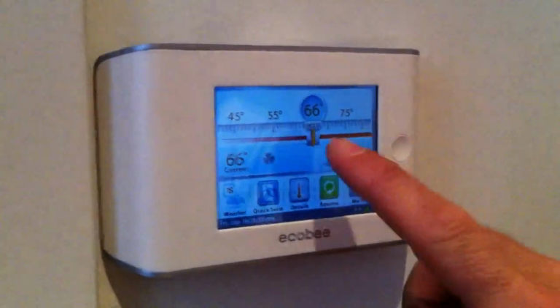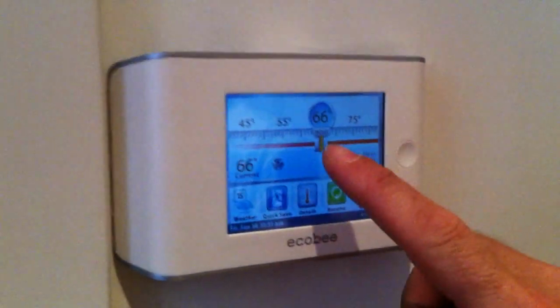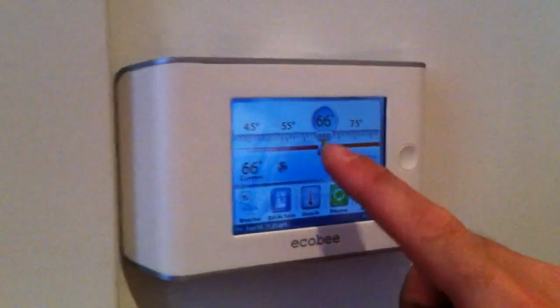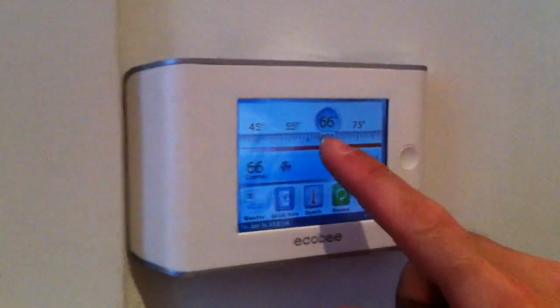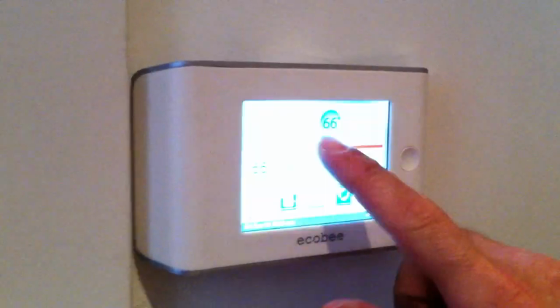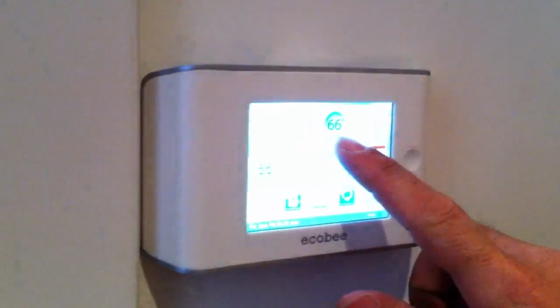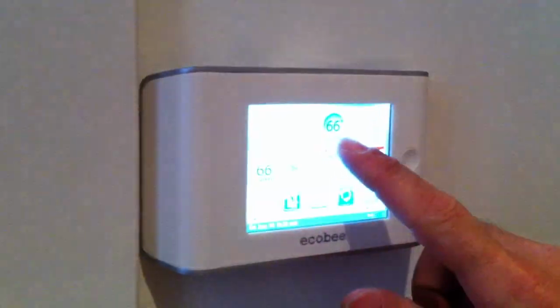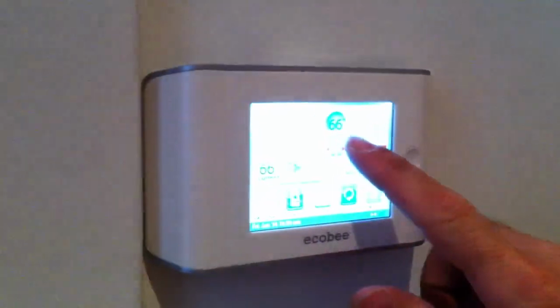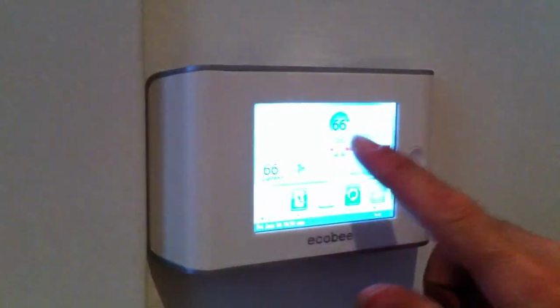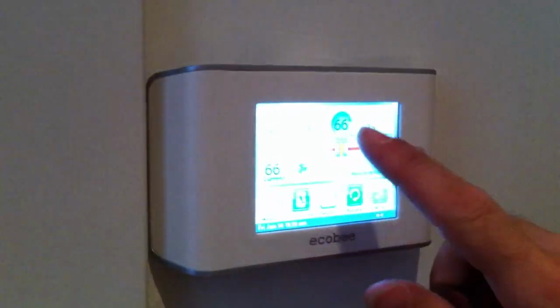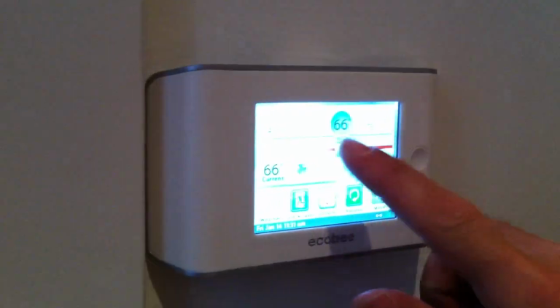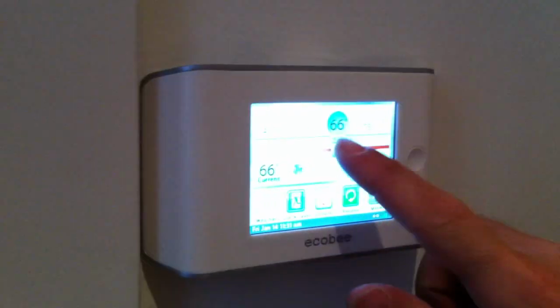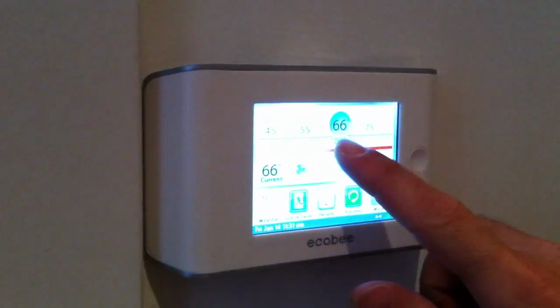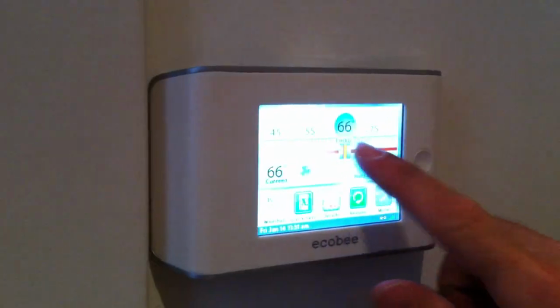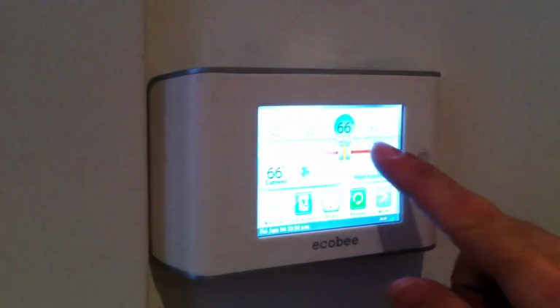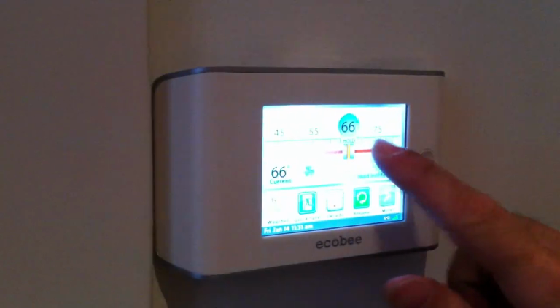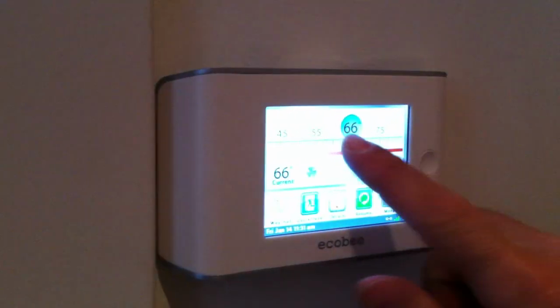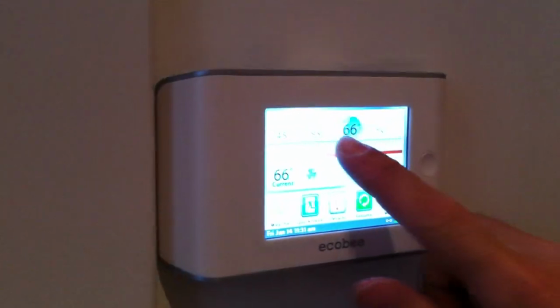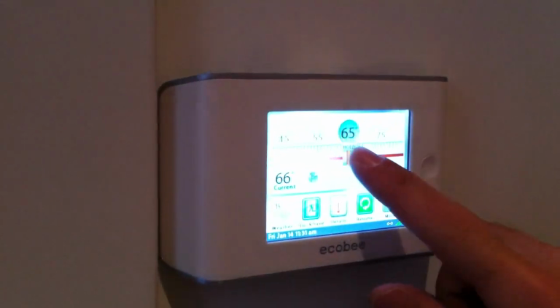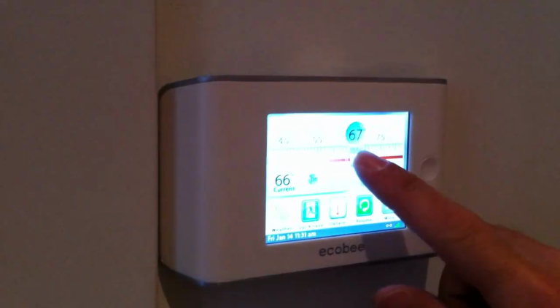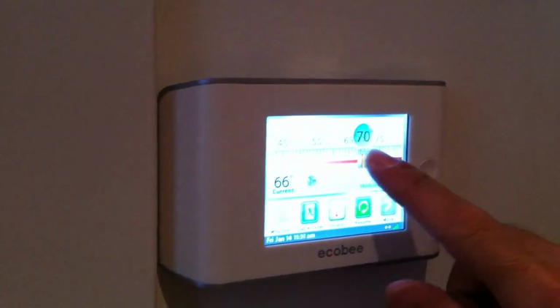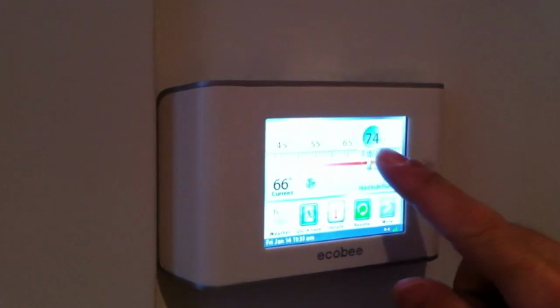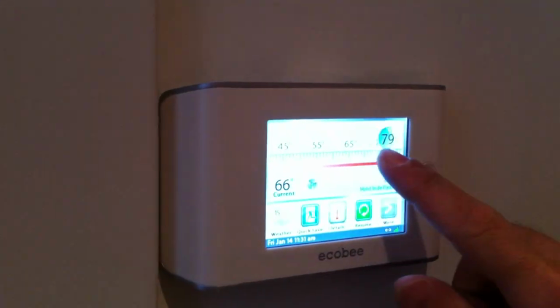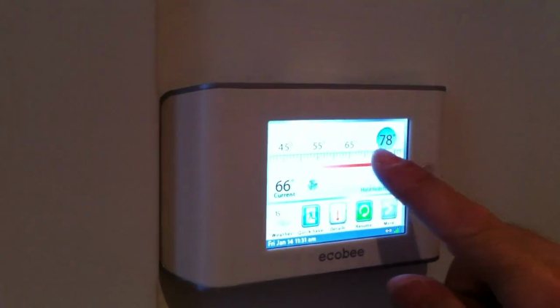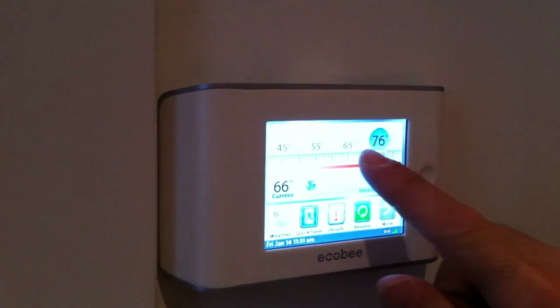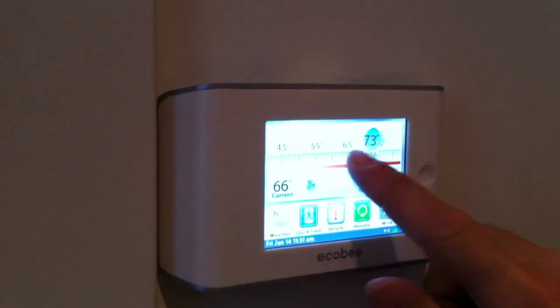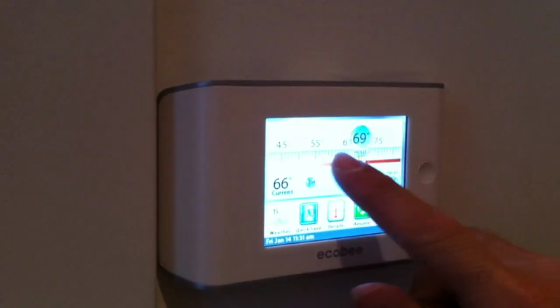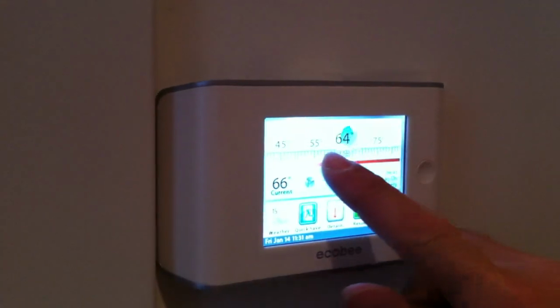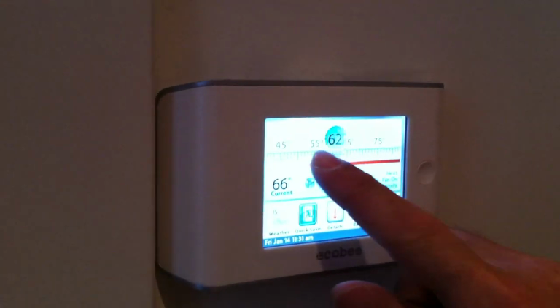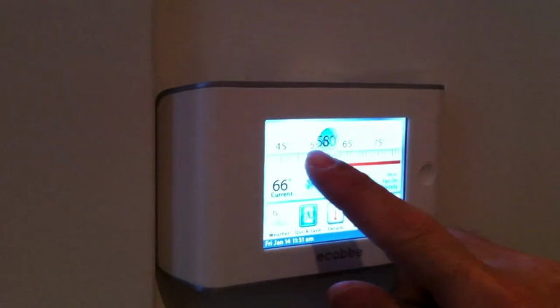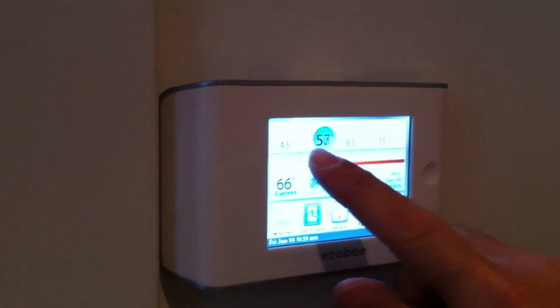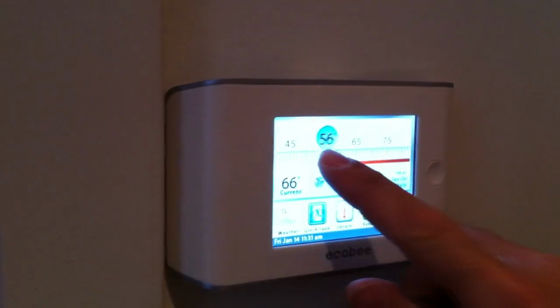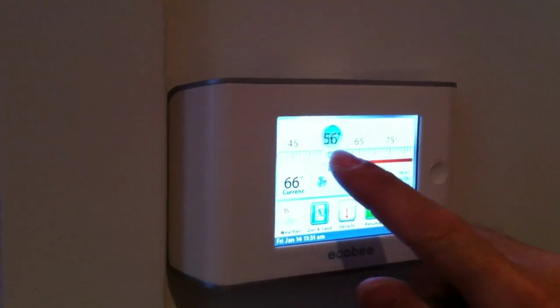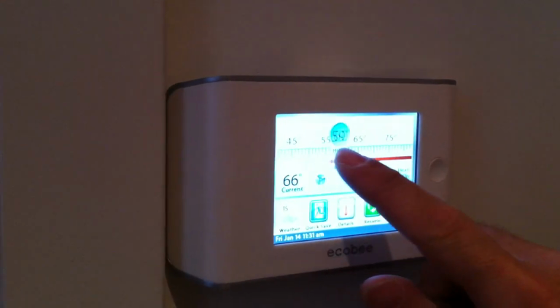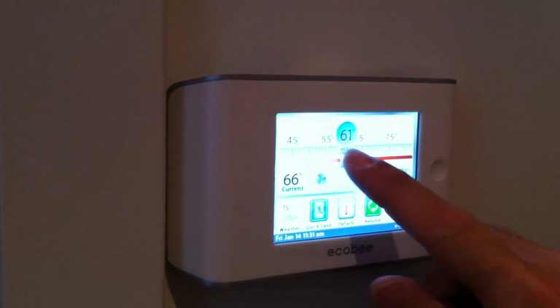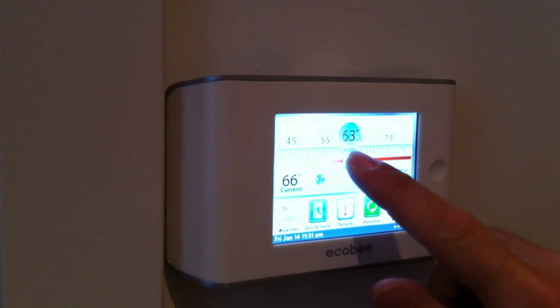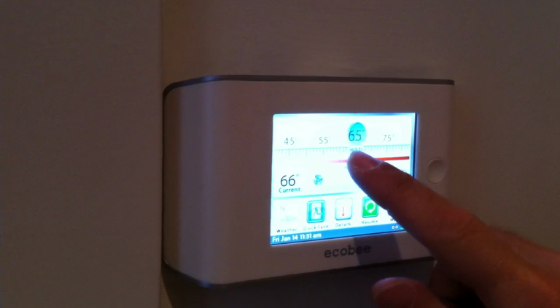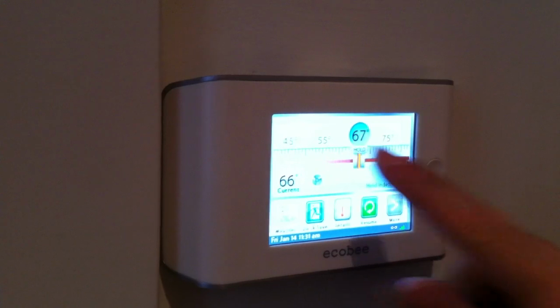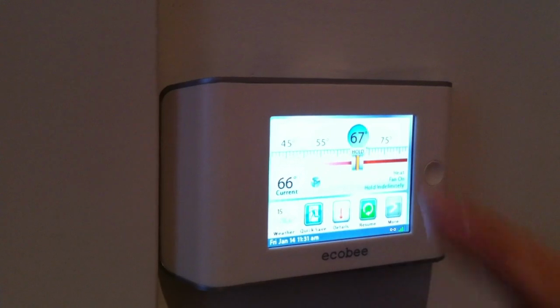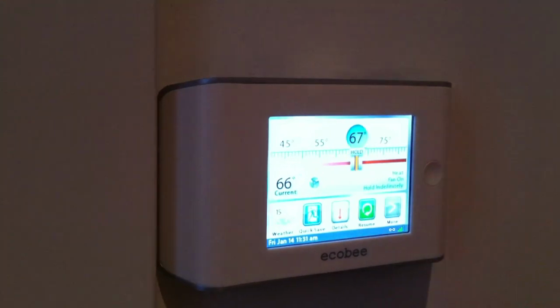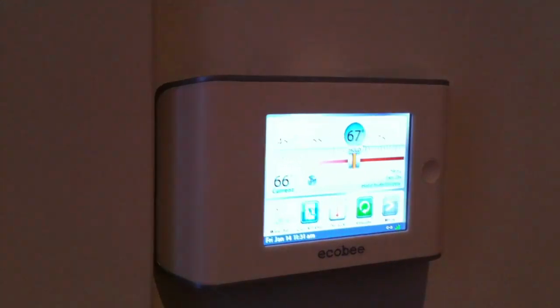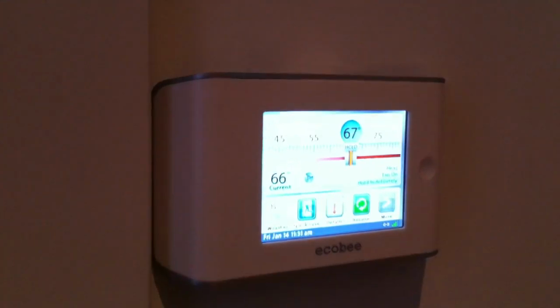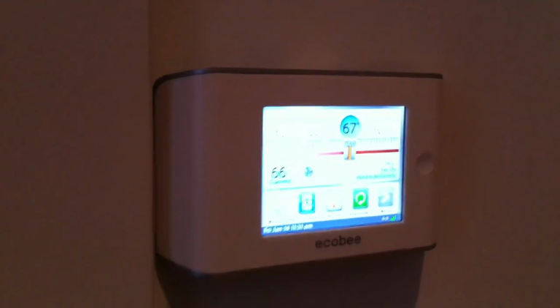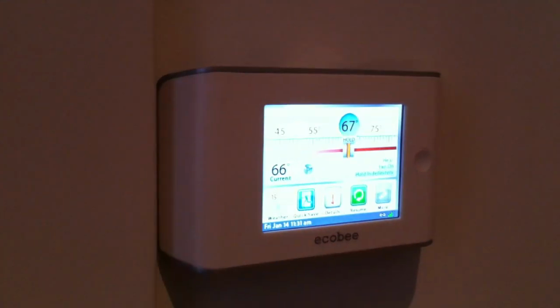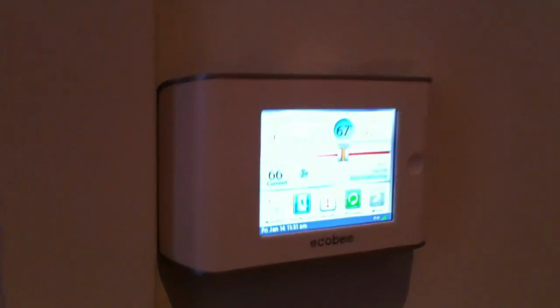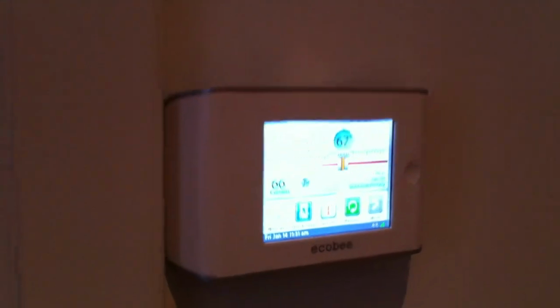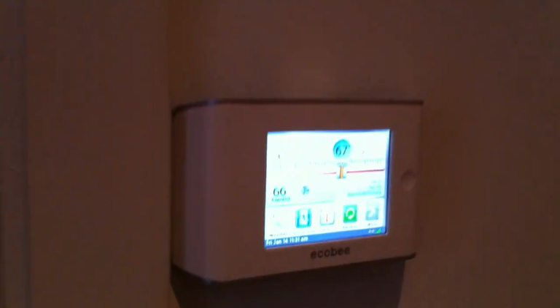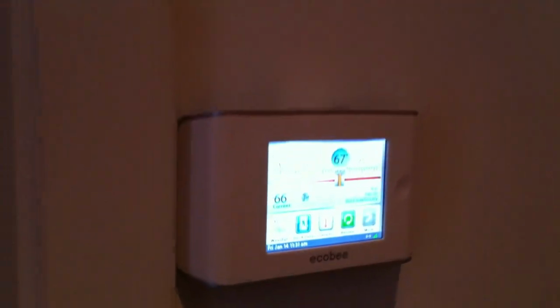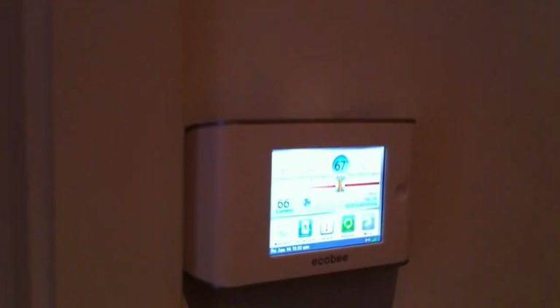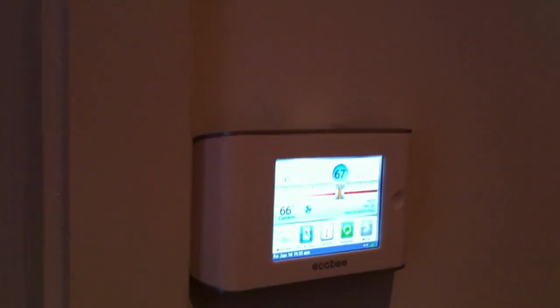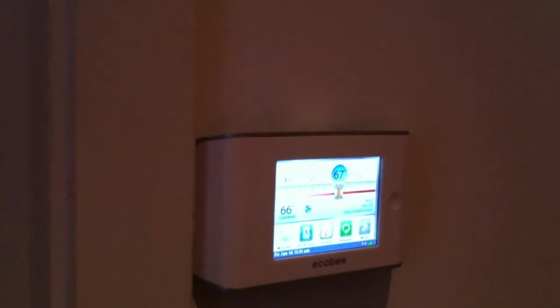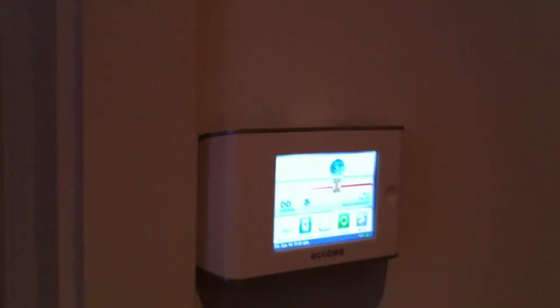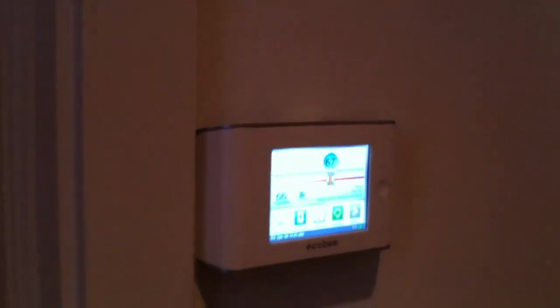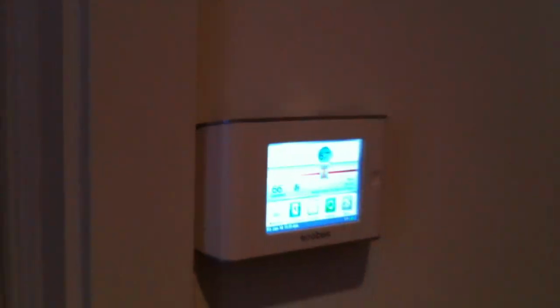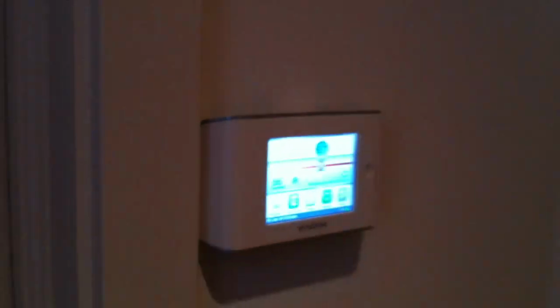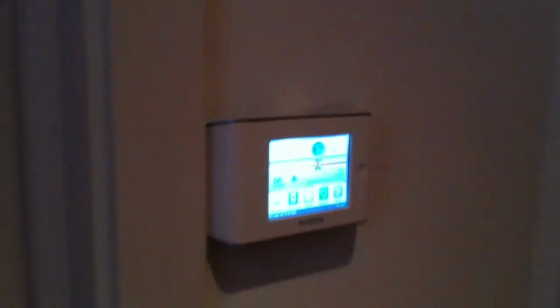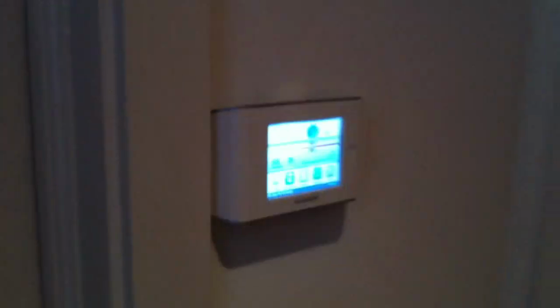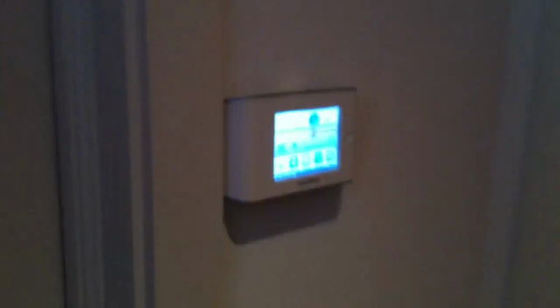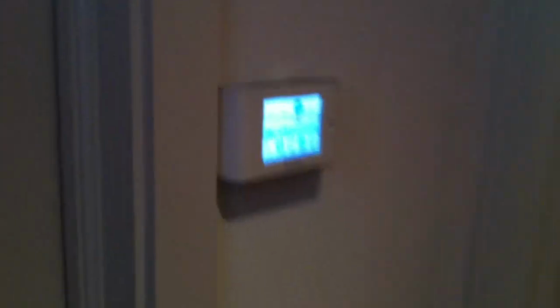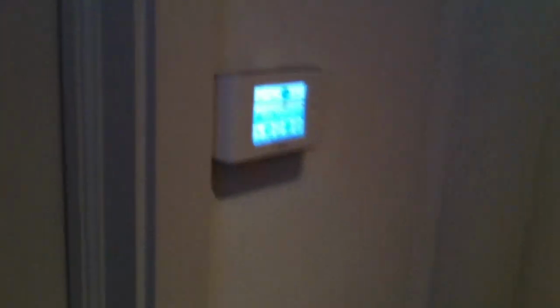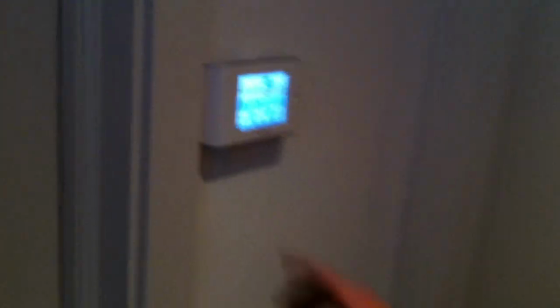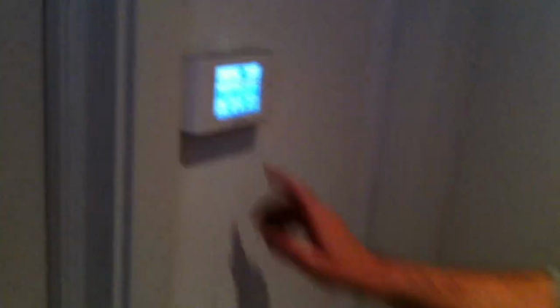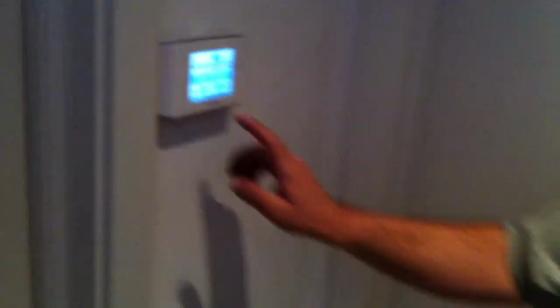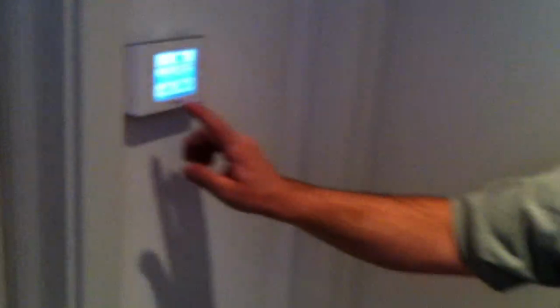Touch screen display, easy to slide your temperatures to pick which temperature you want to be in the house.